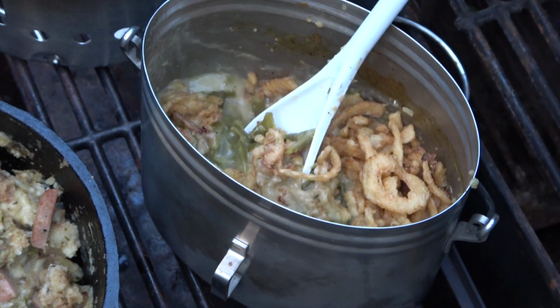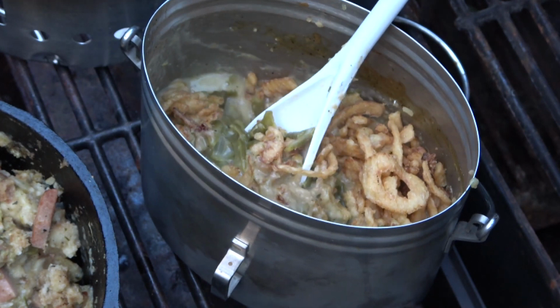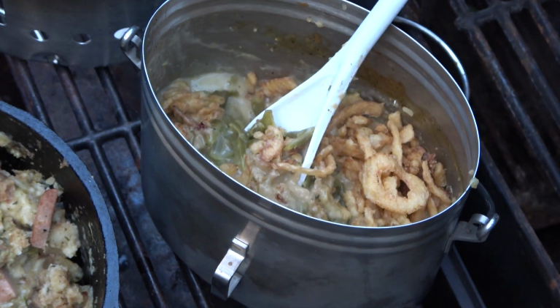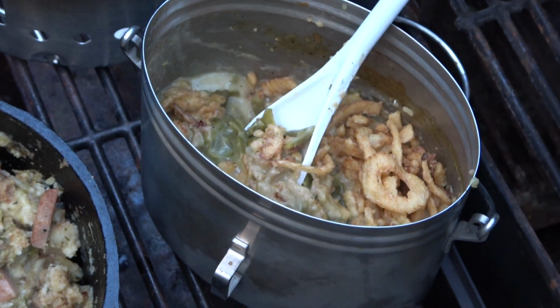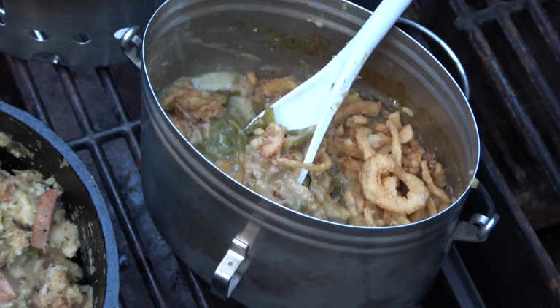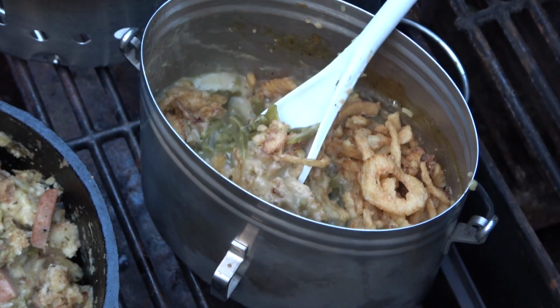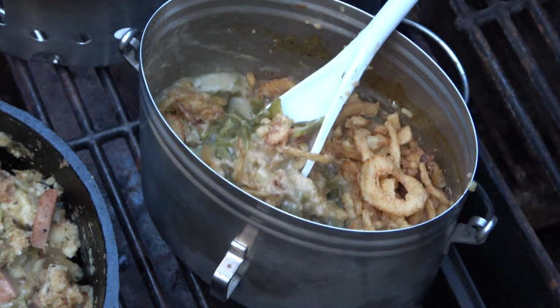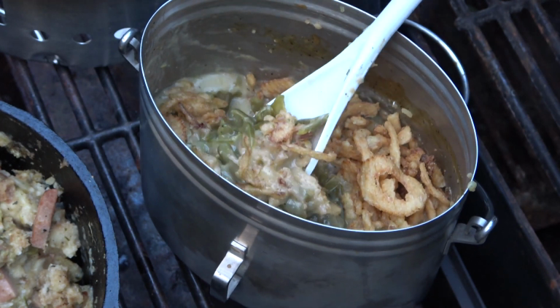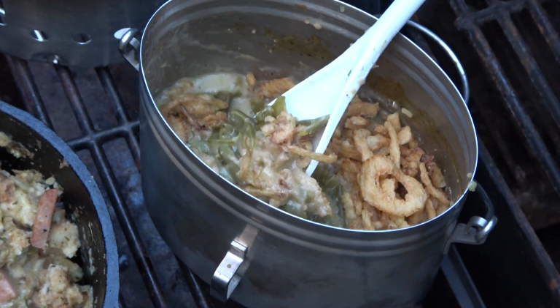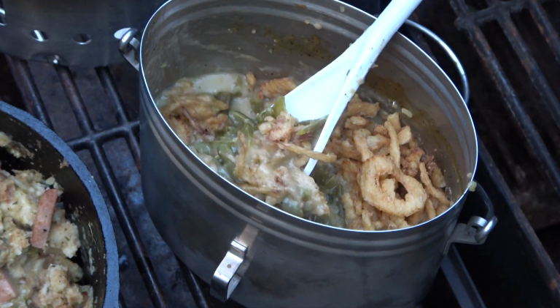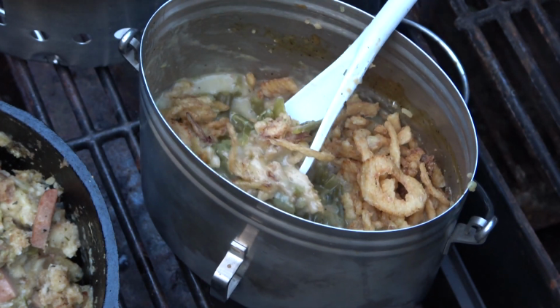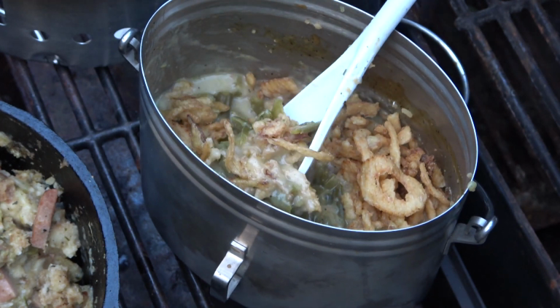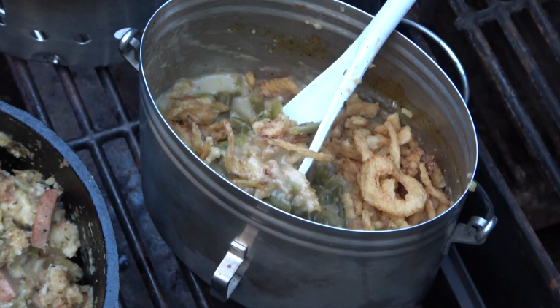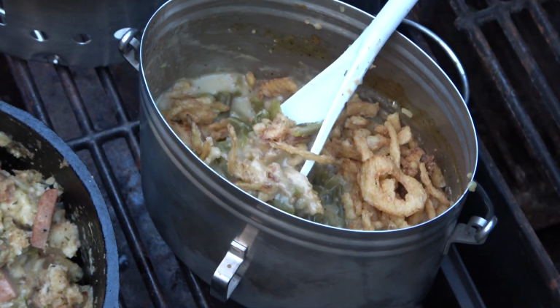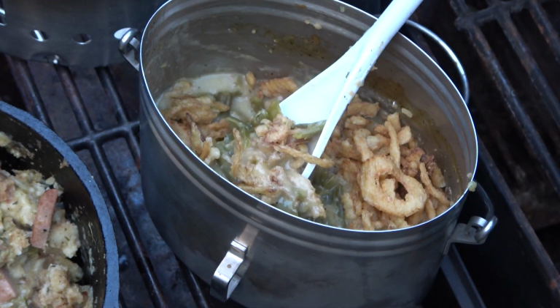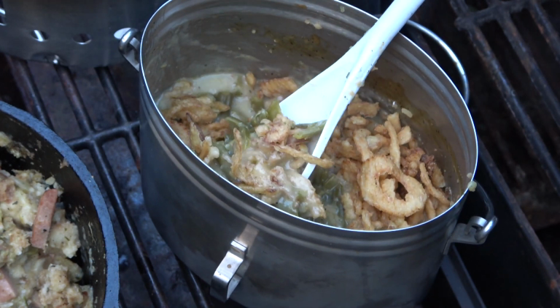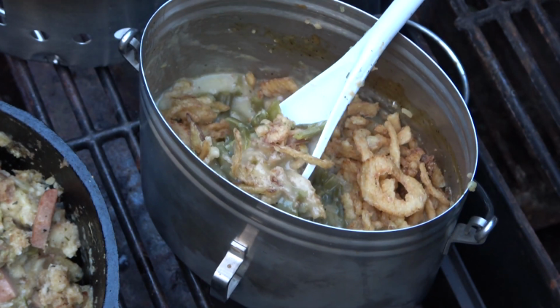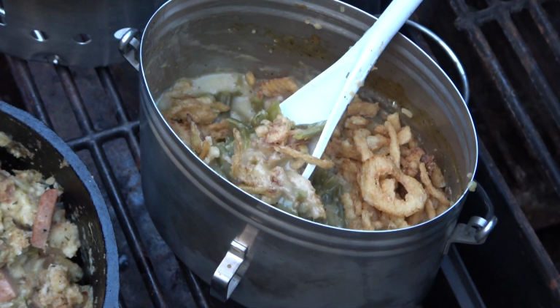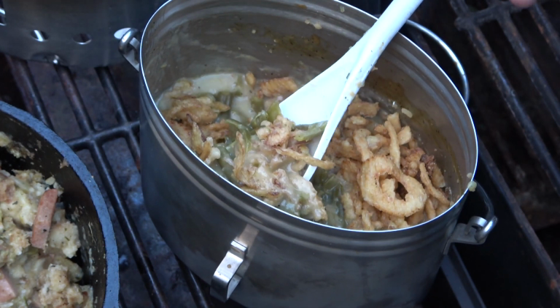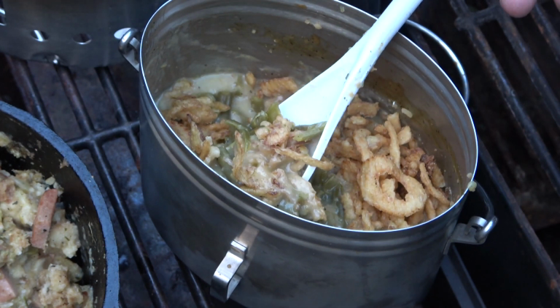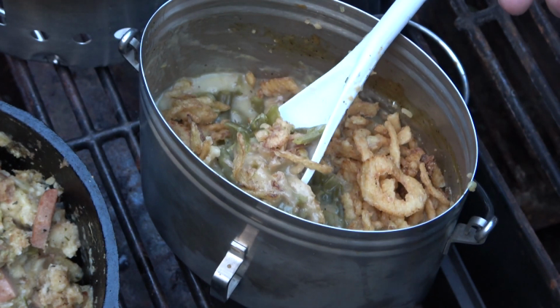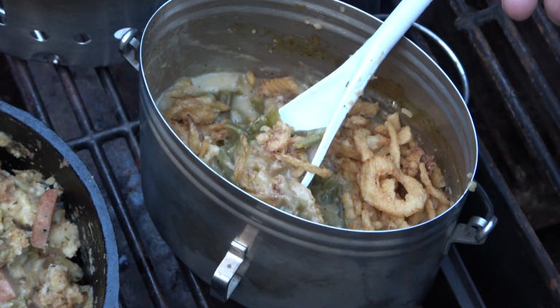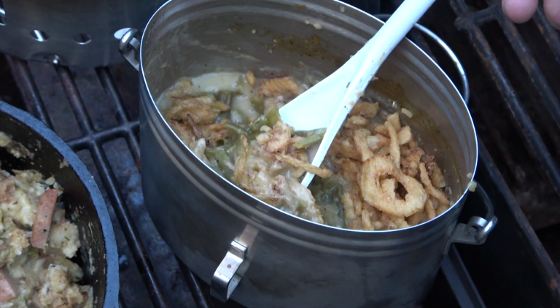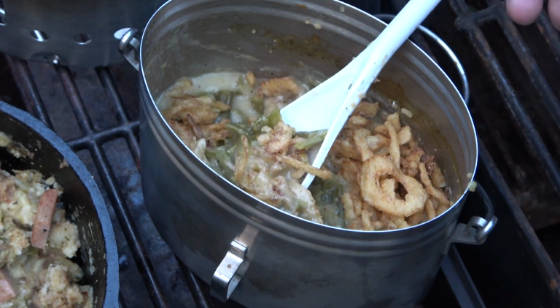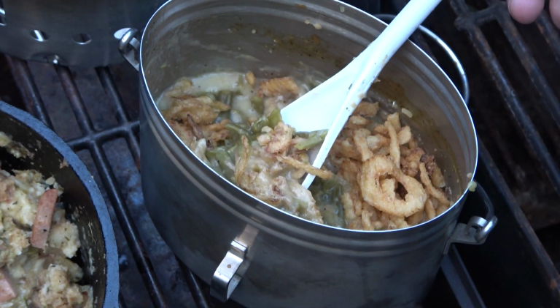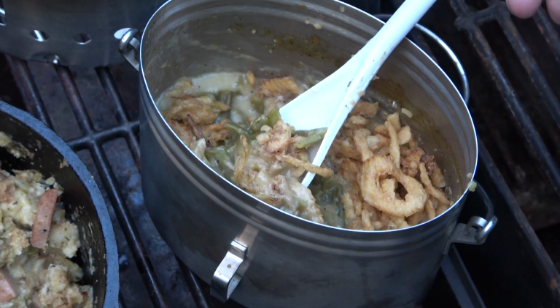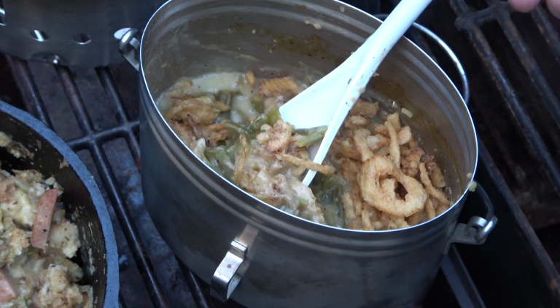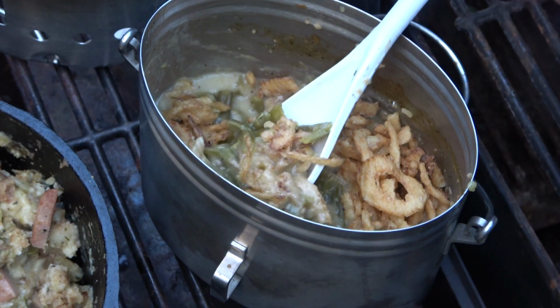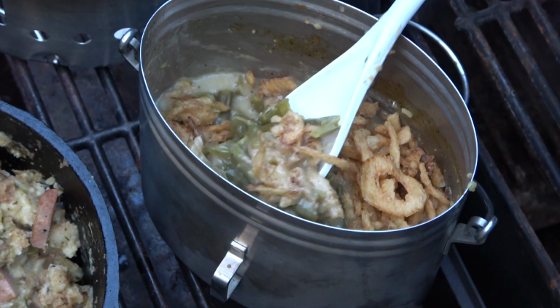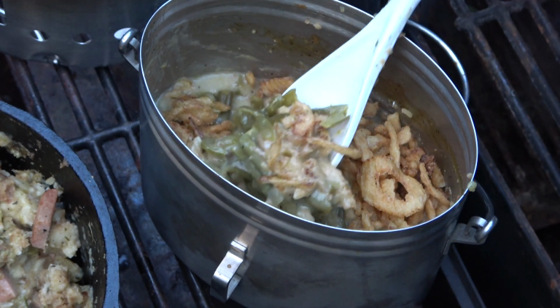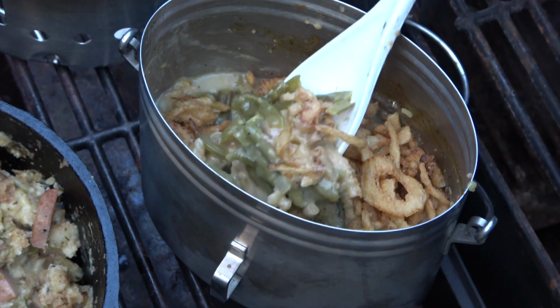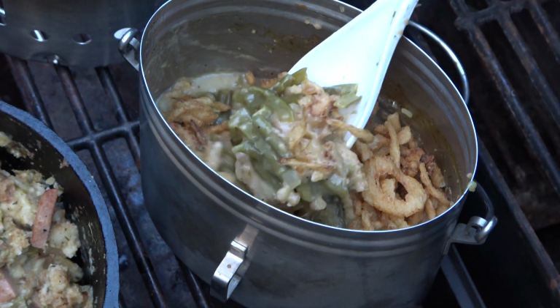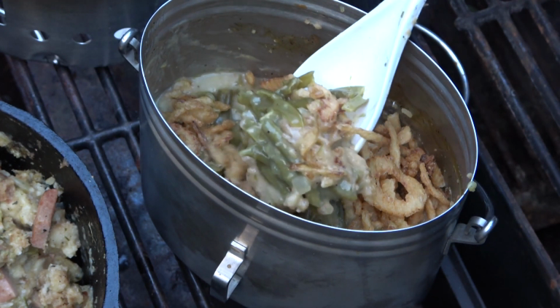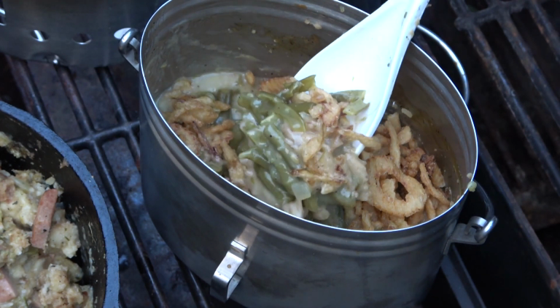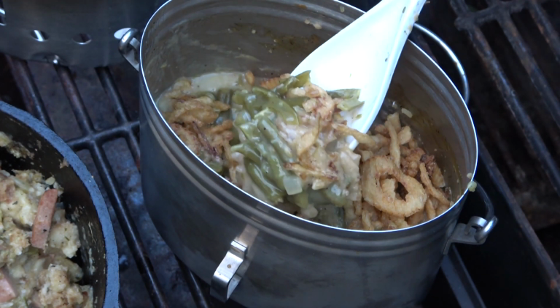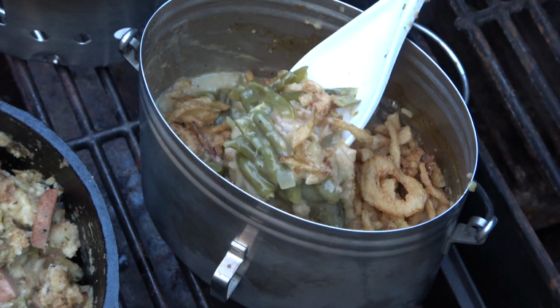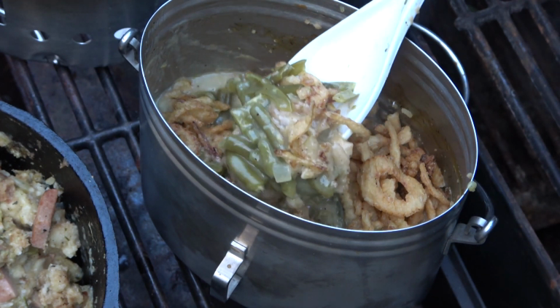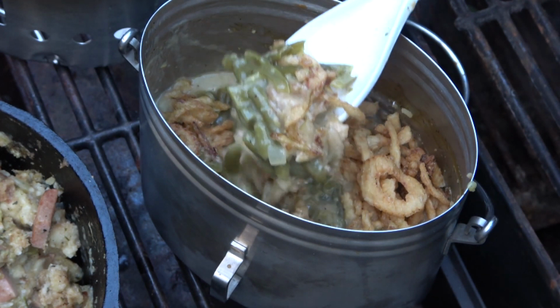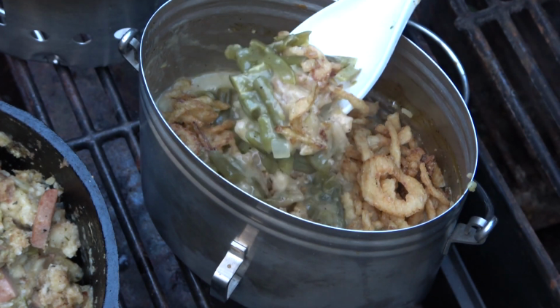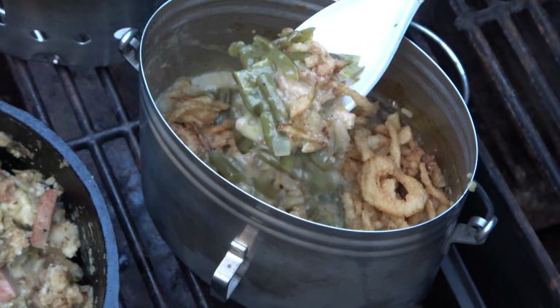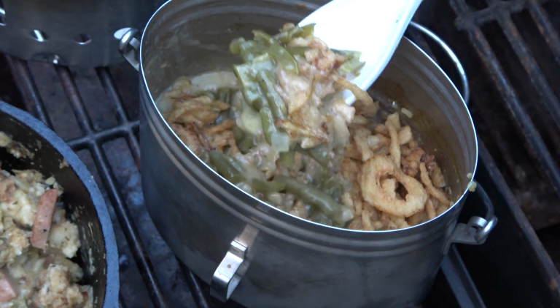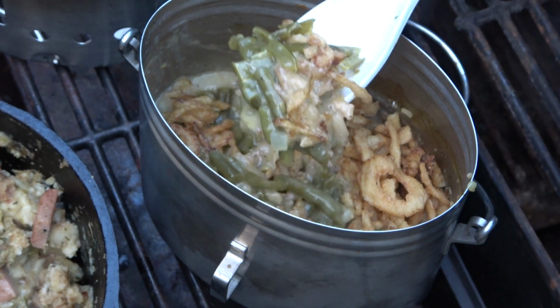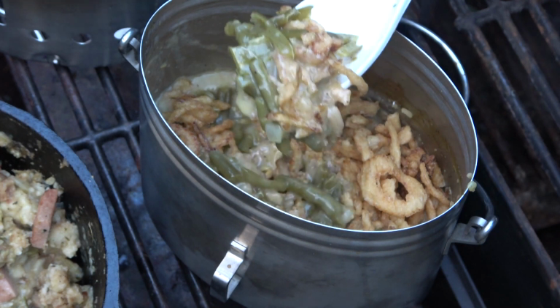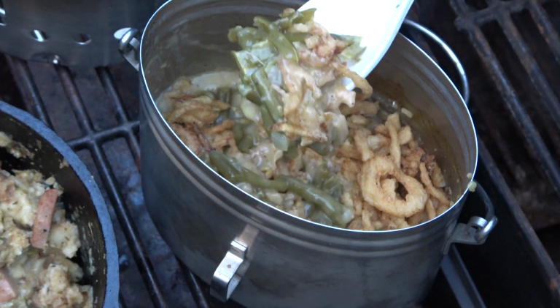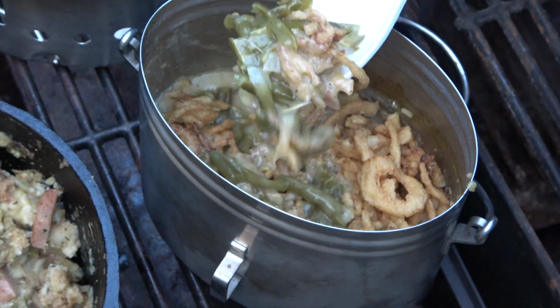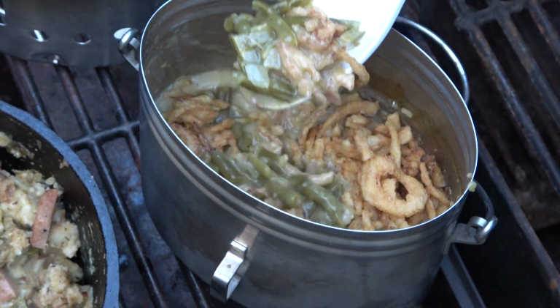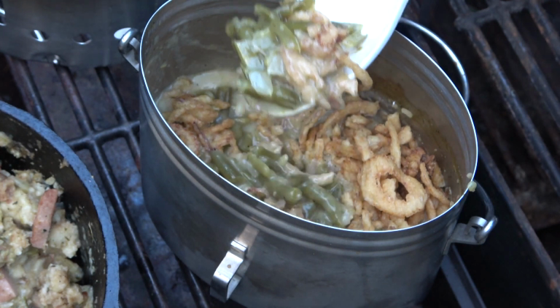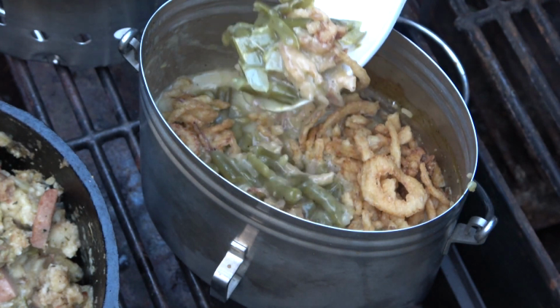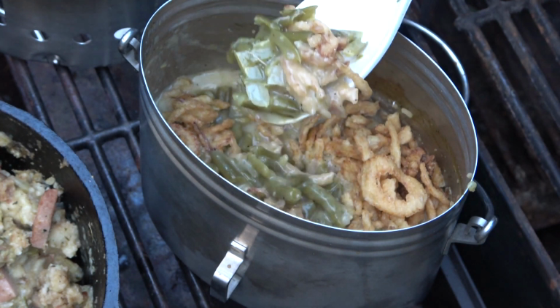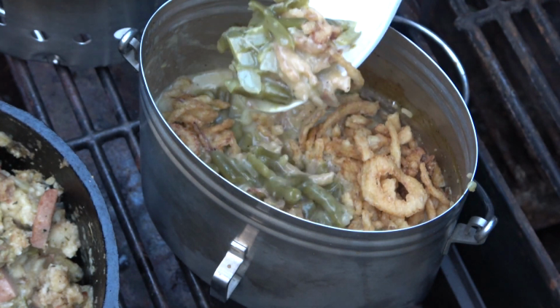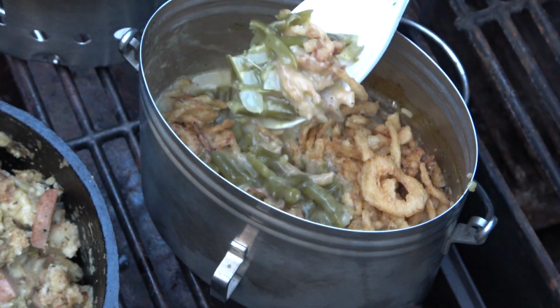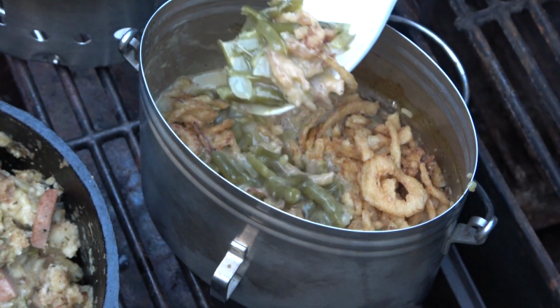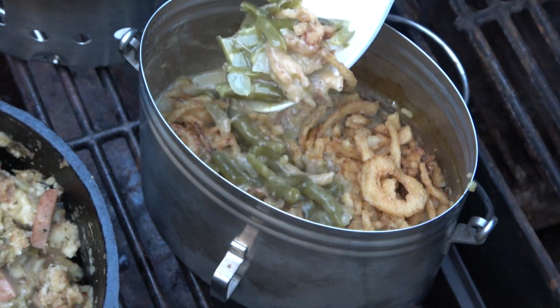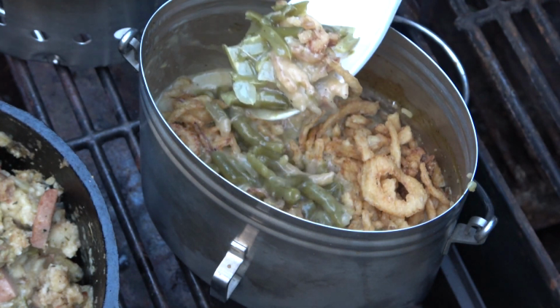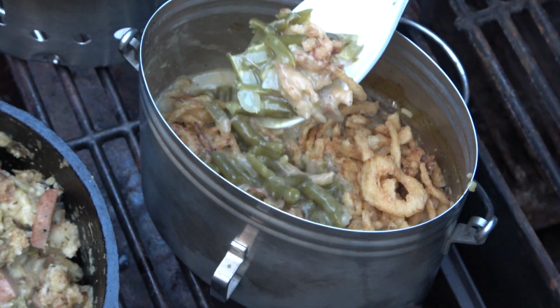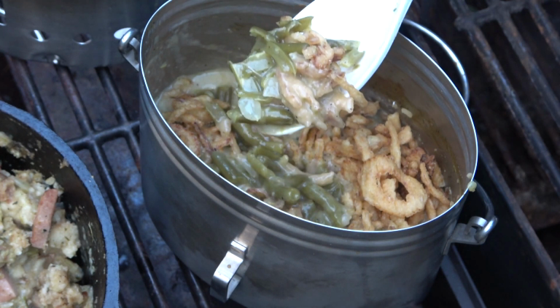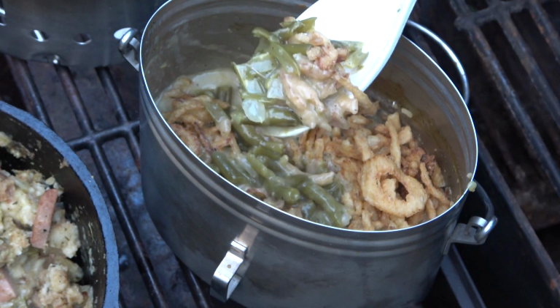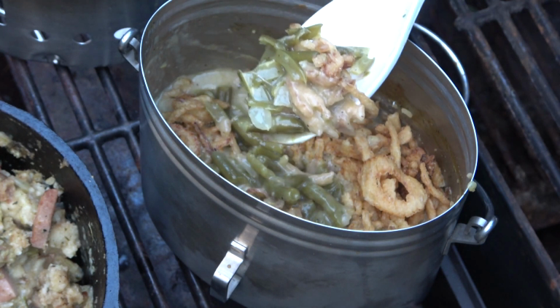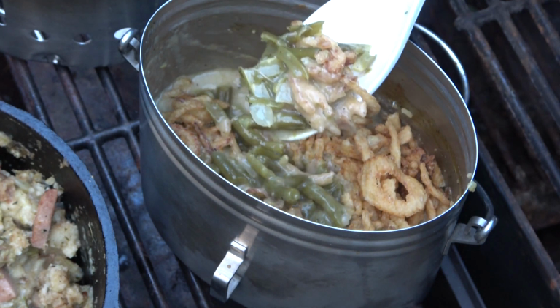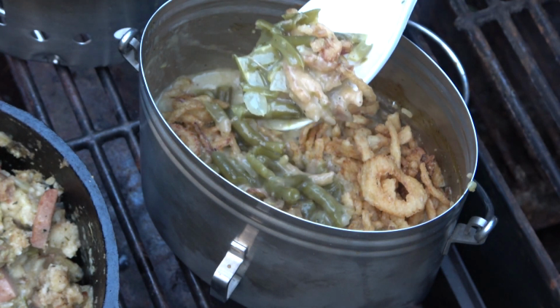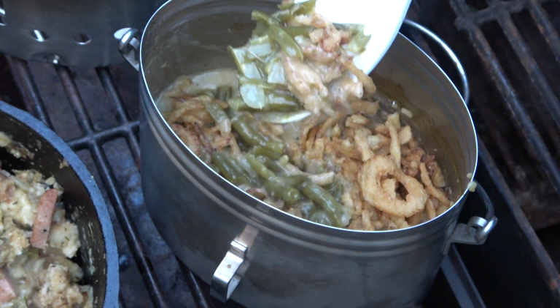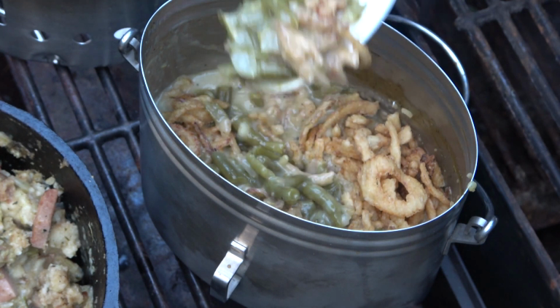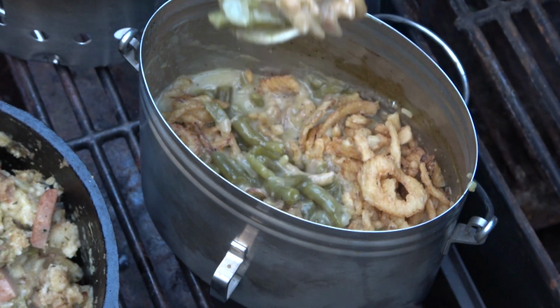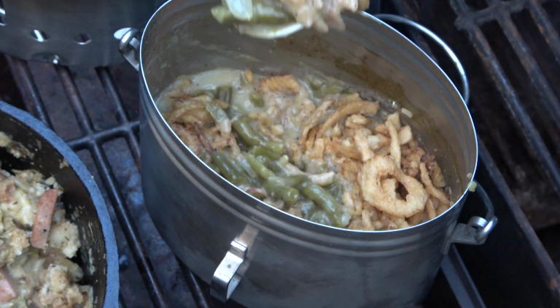Not sure how hot this is, but yeah, it's just your basic green bean salad with fried onions on top. Cheers.